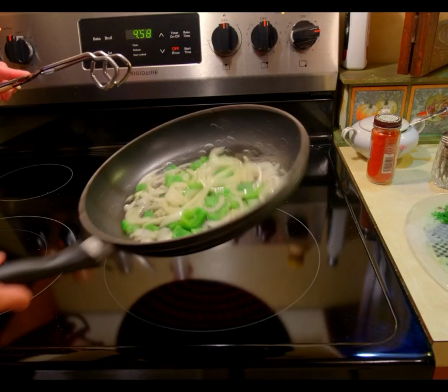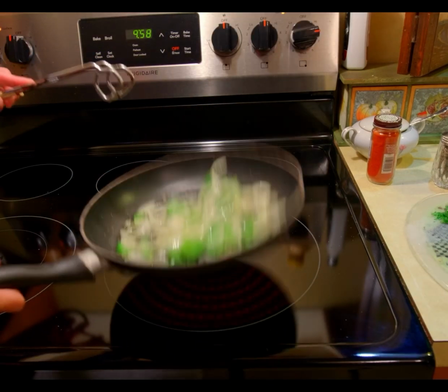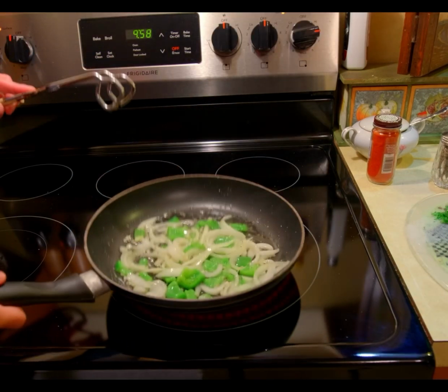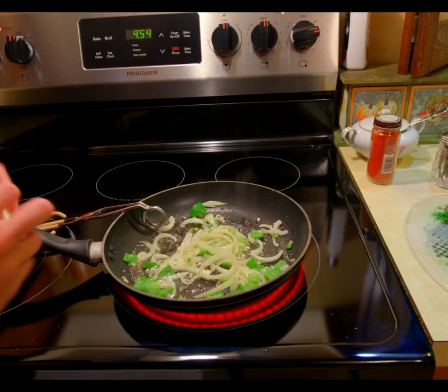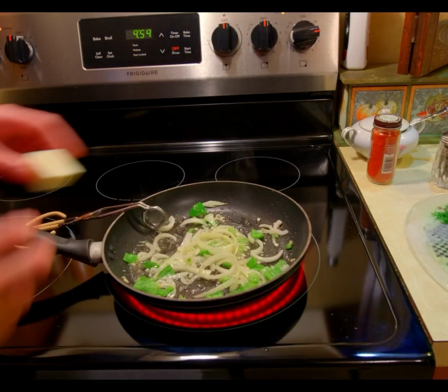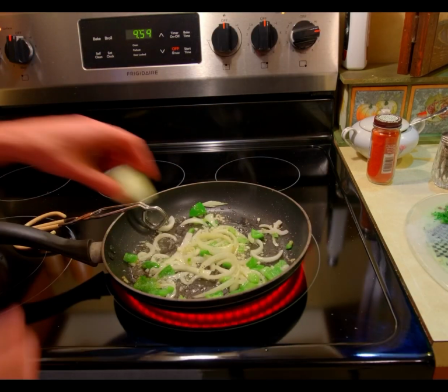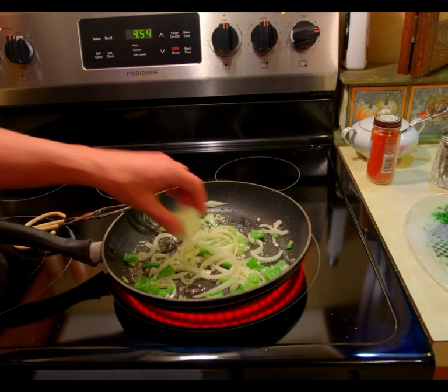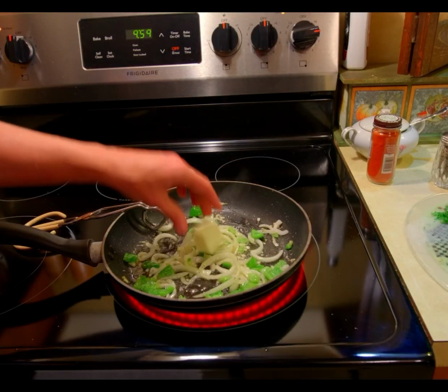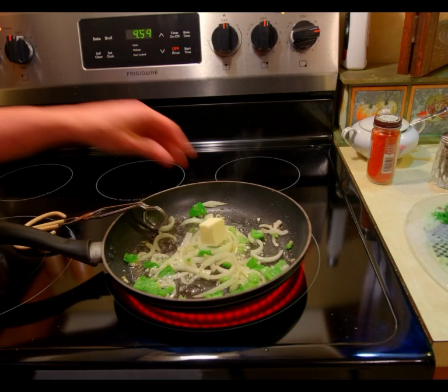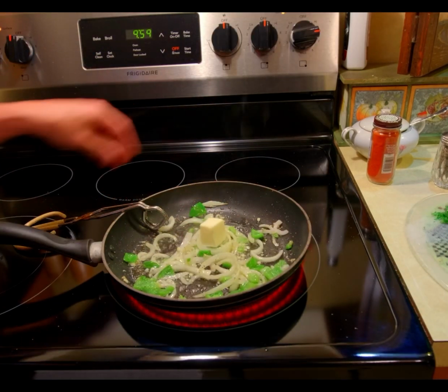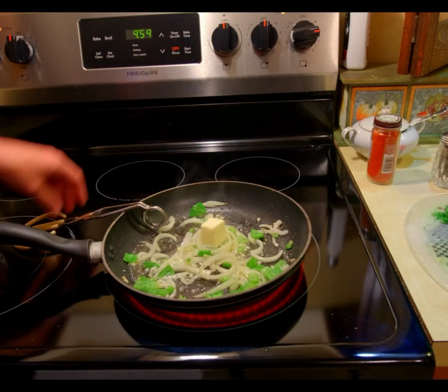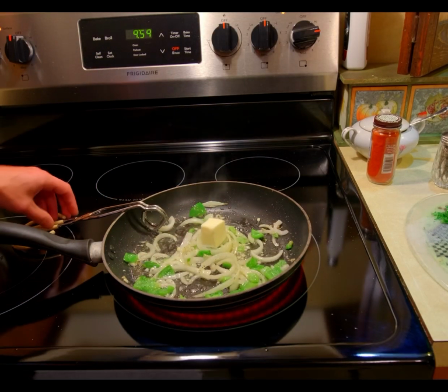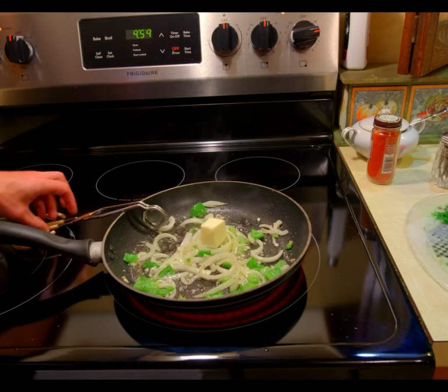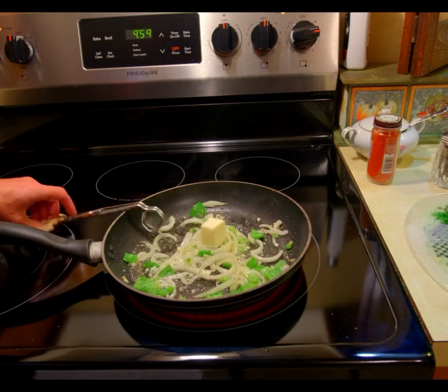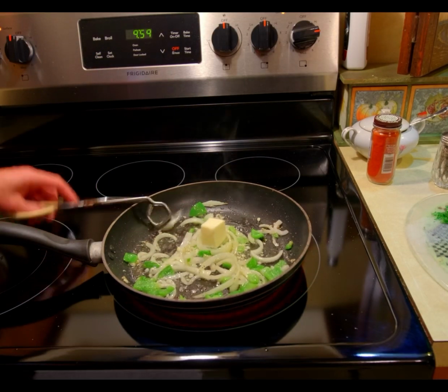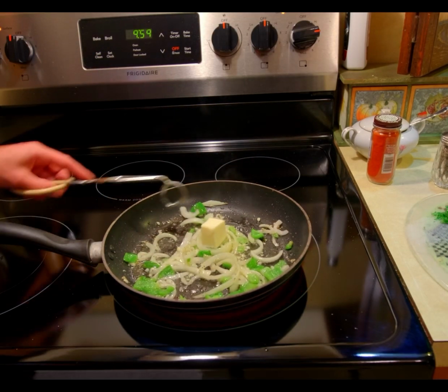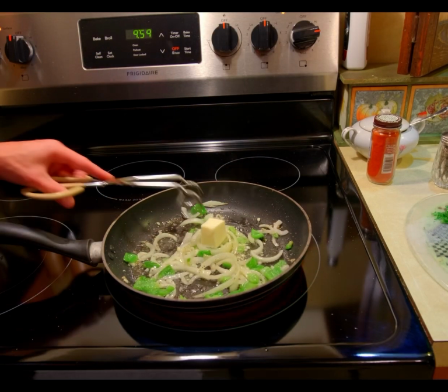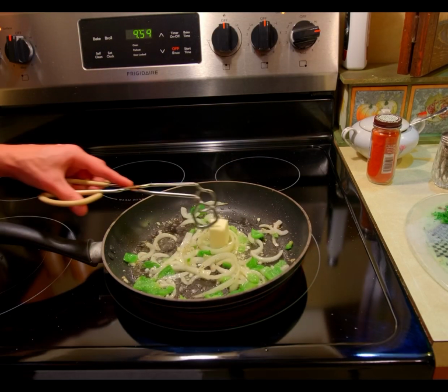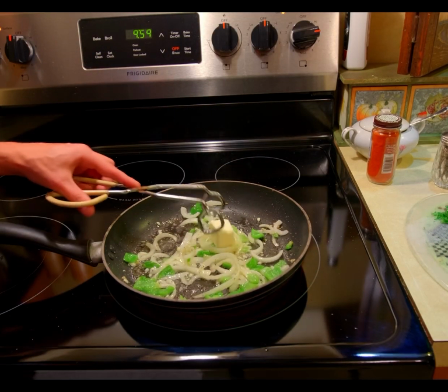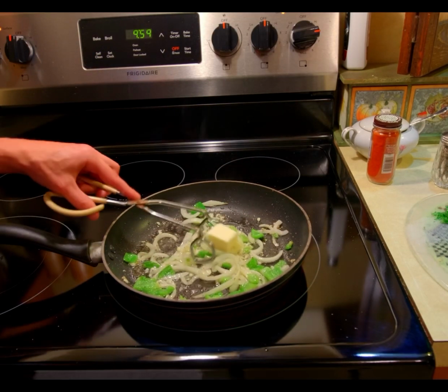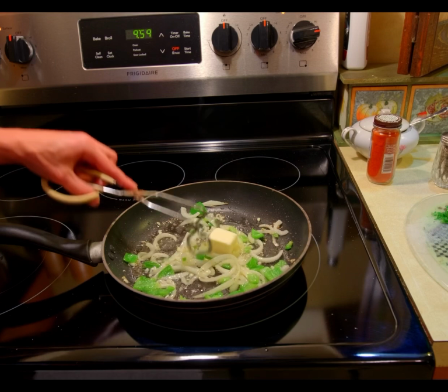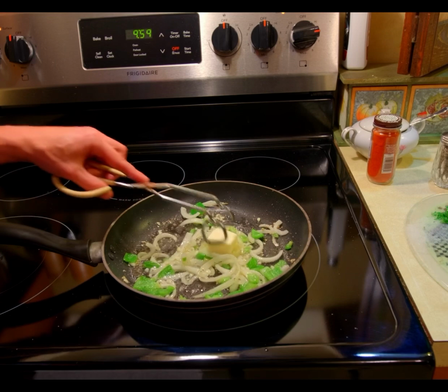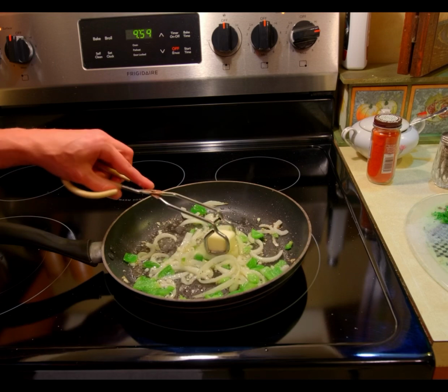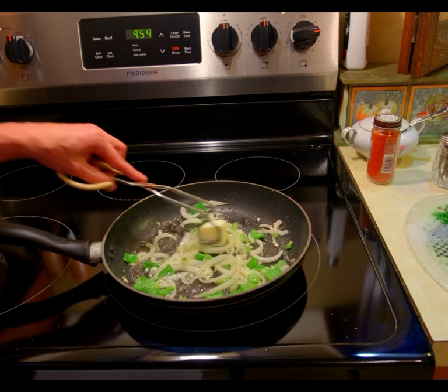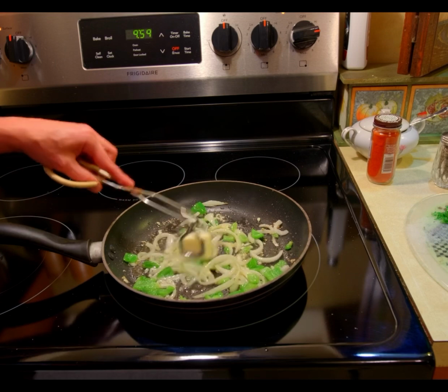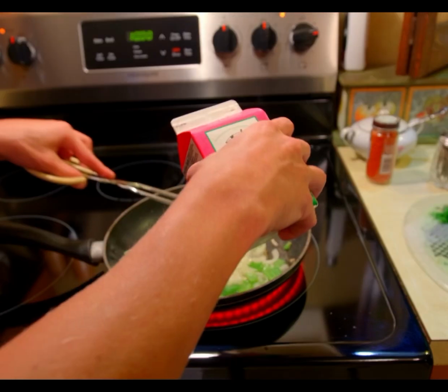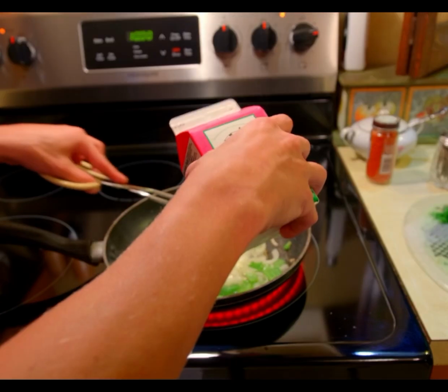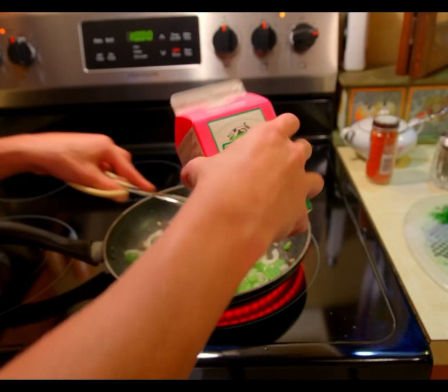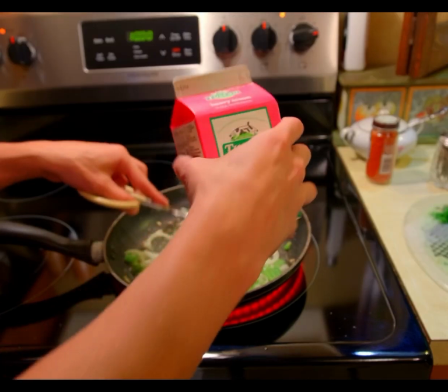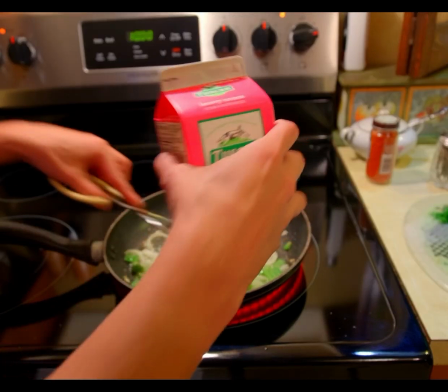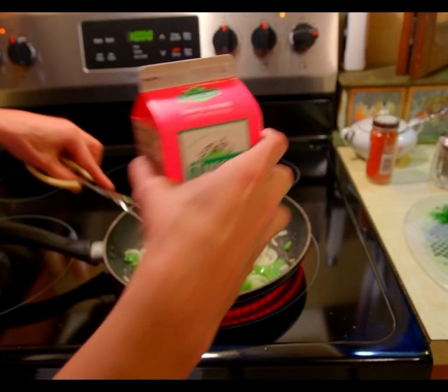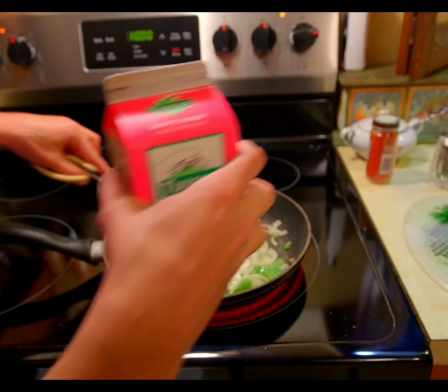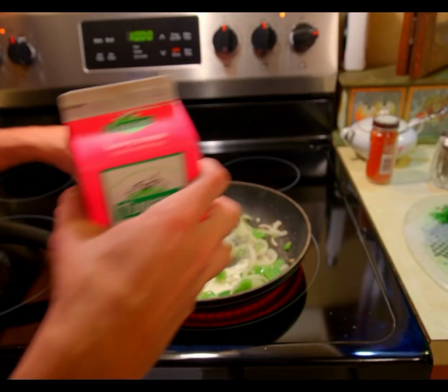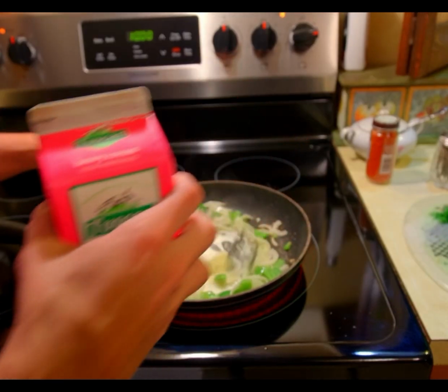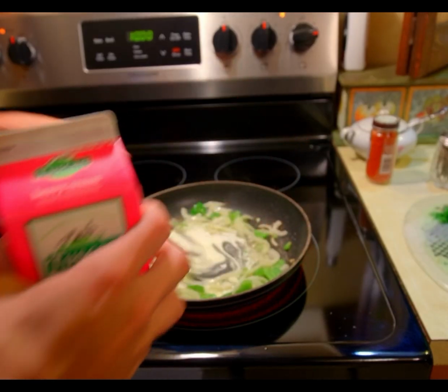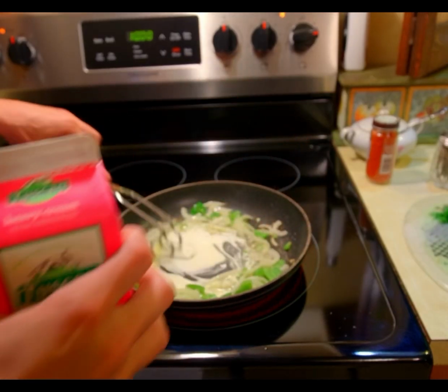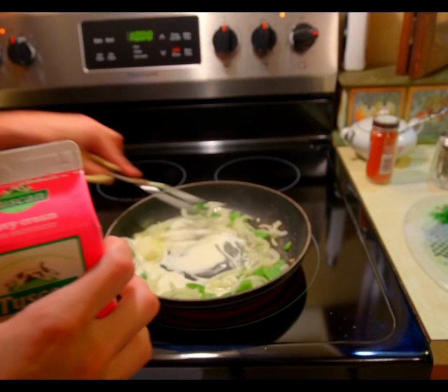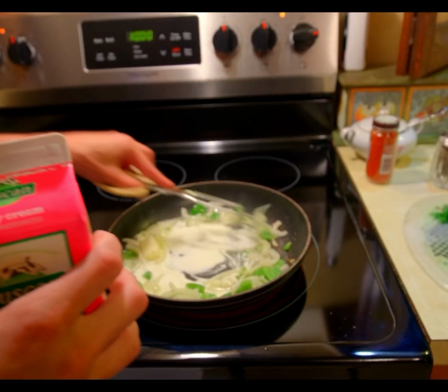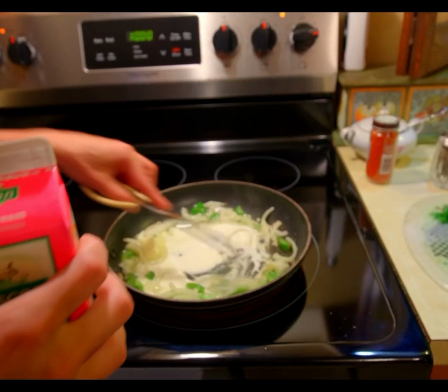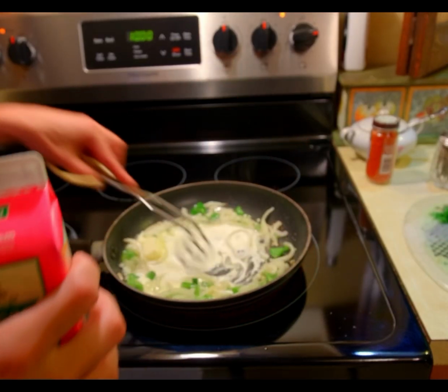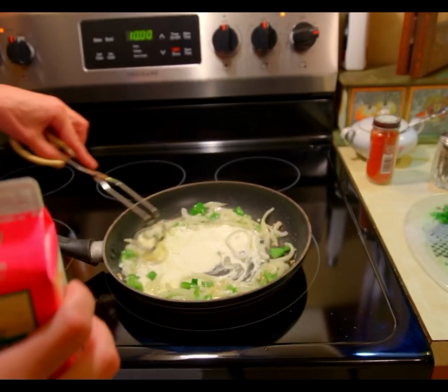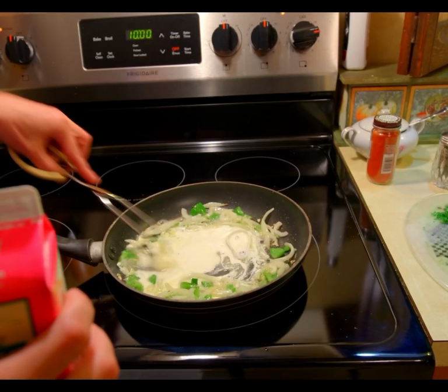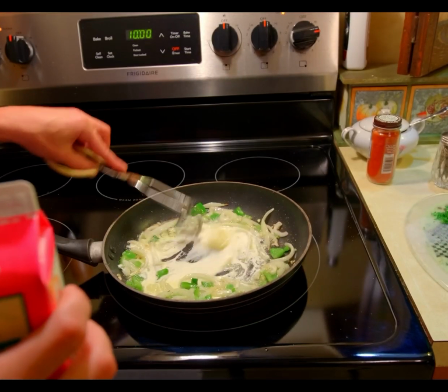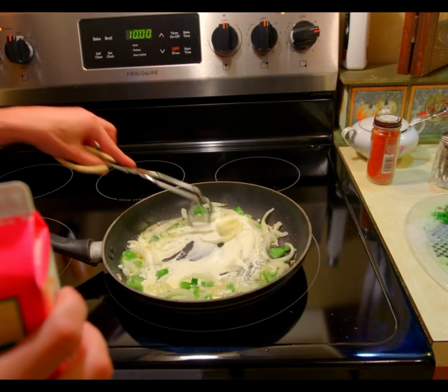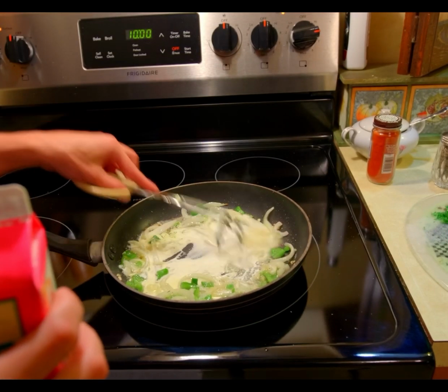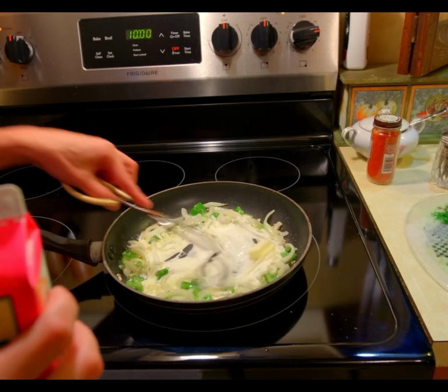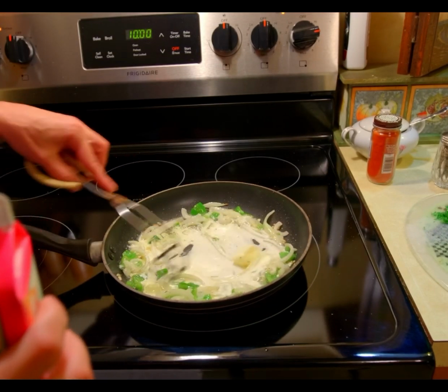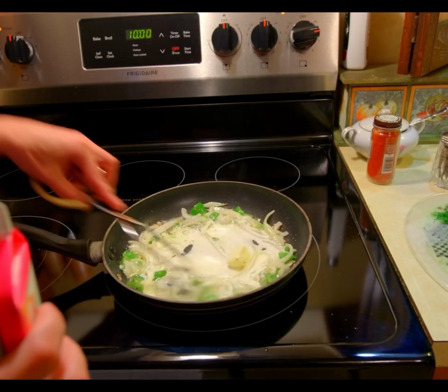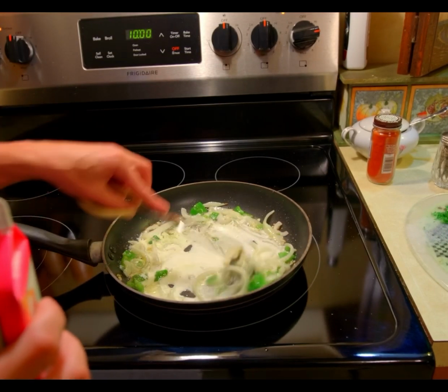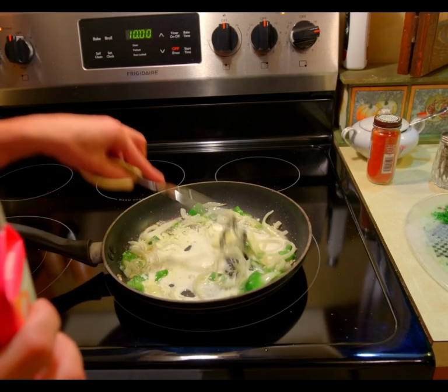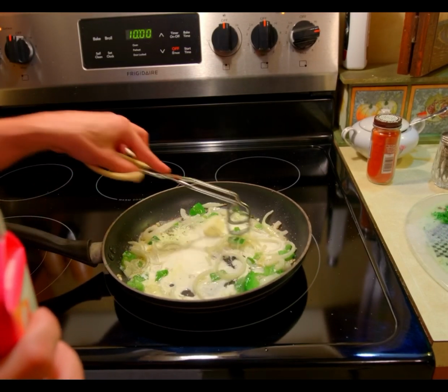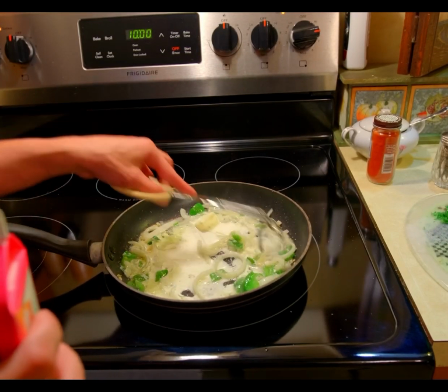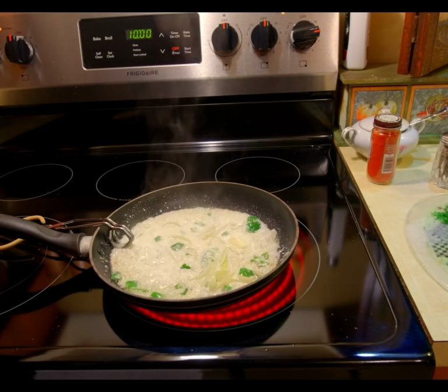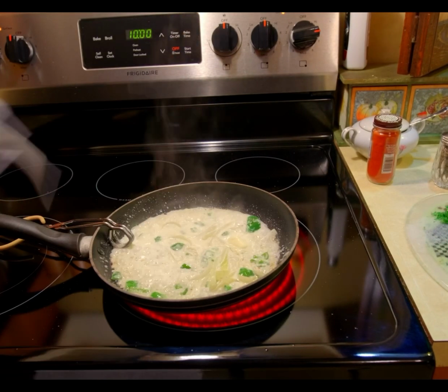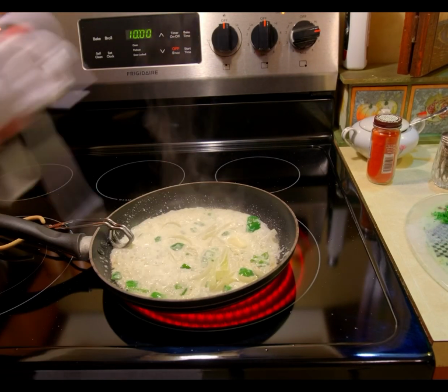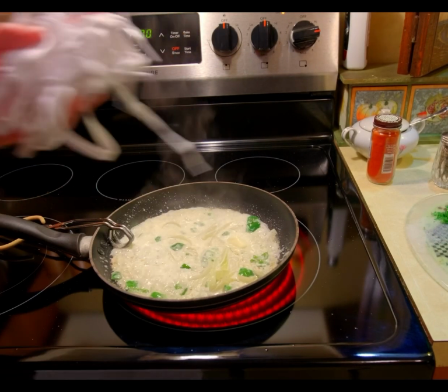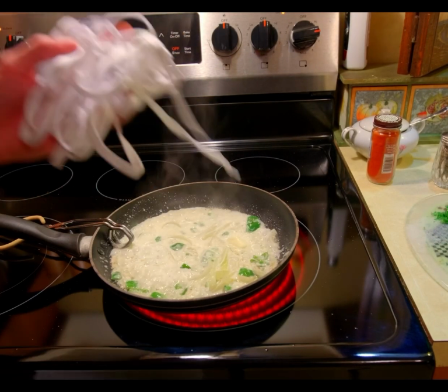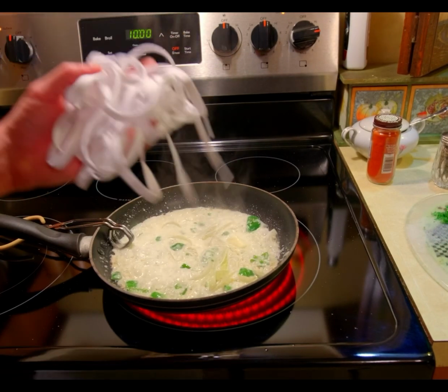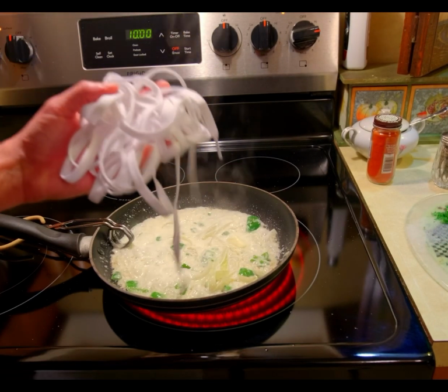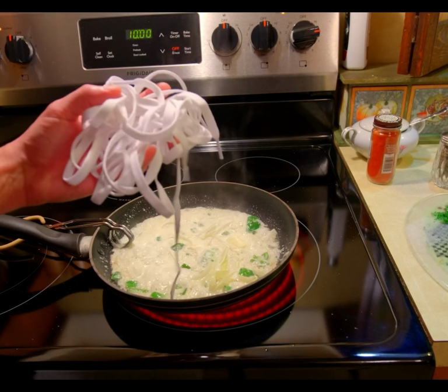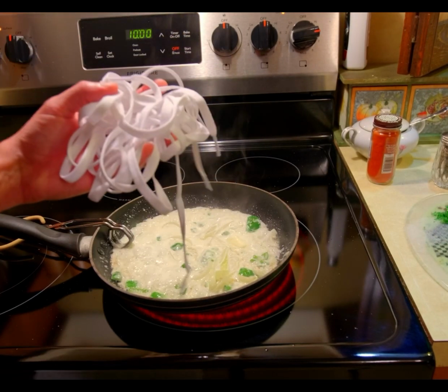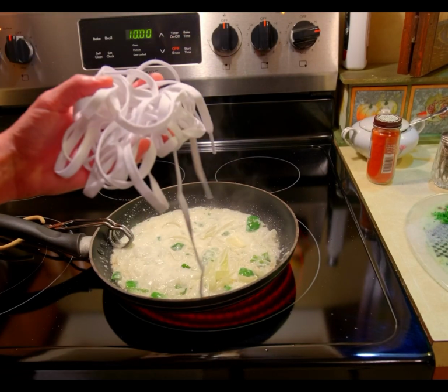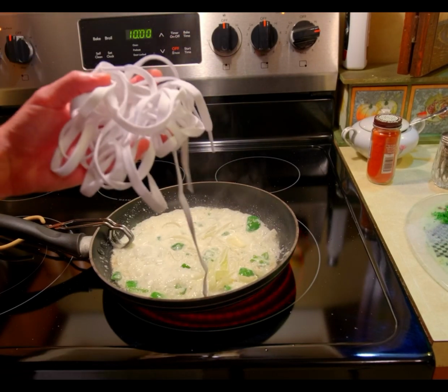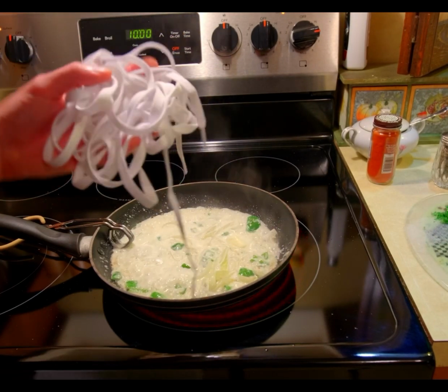Then add two tablespoons of butter and about a cup of heavy cream. Then just add your shoelaces.